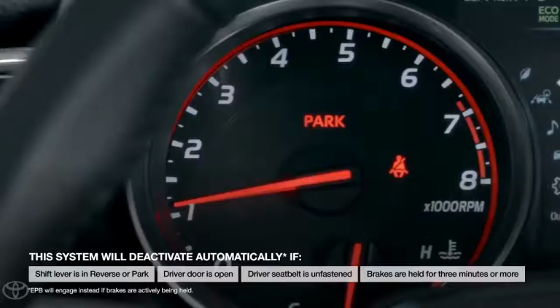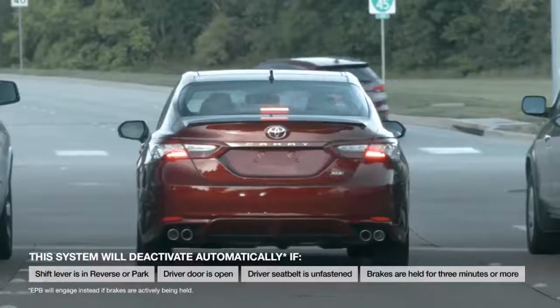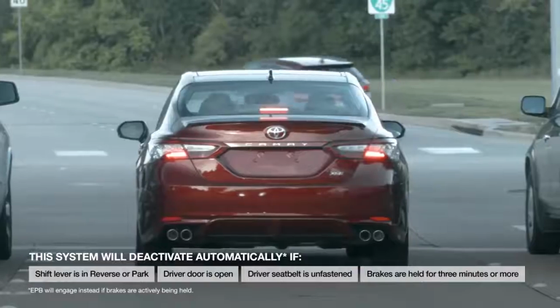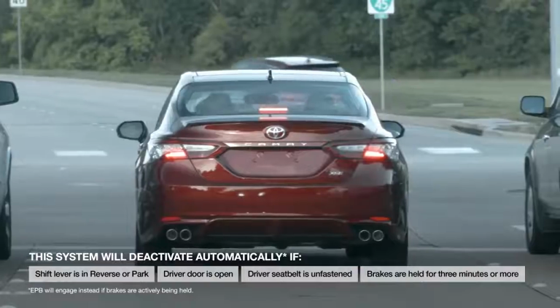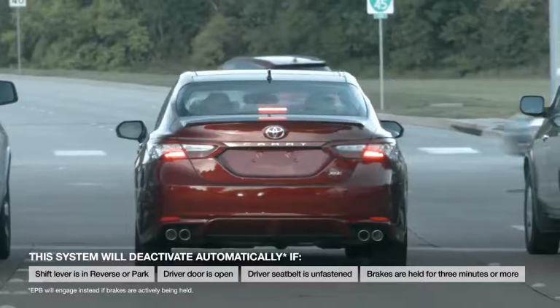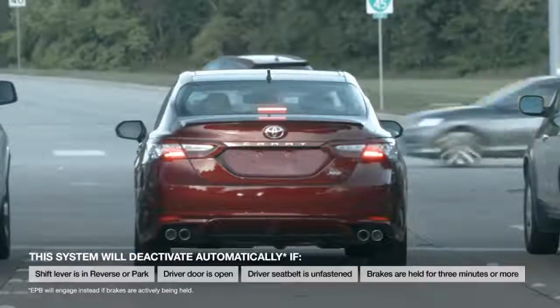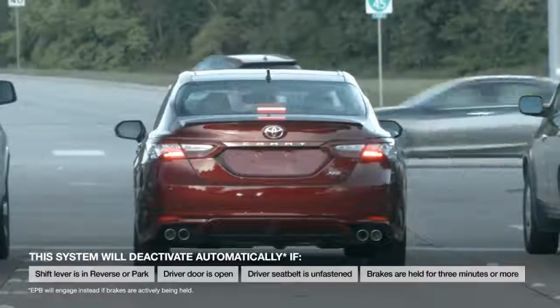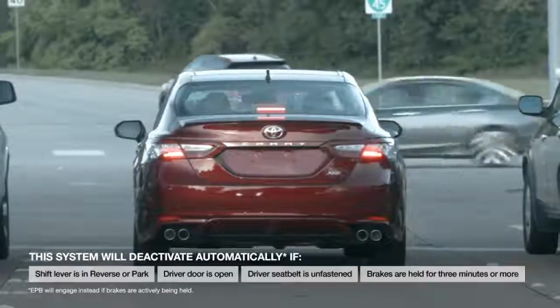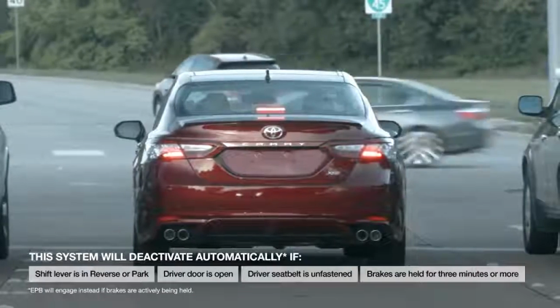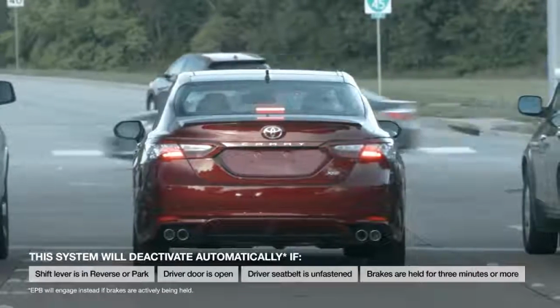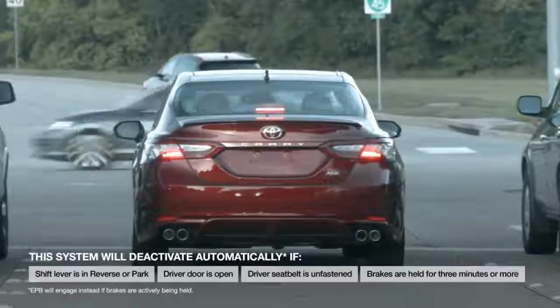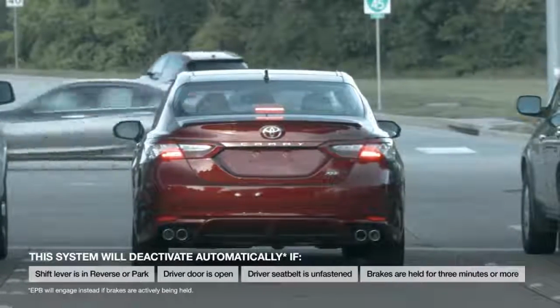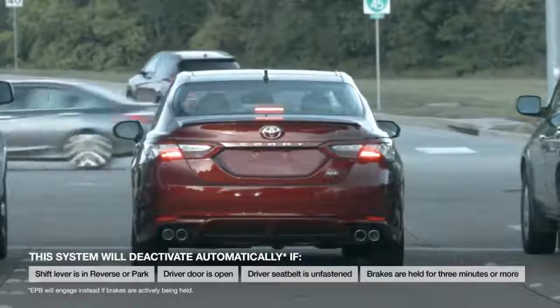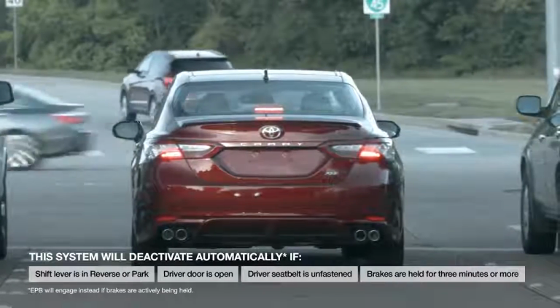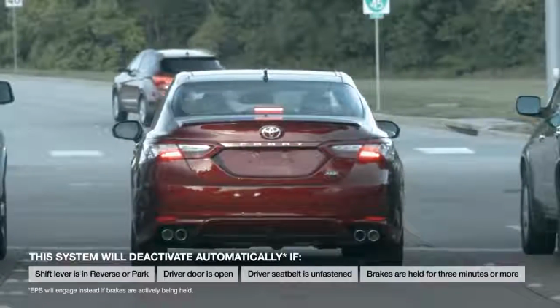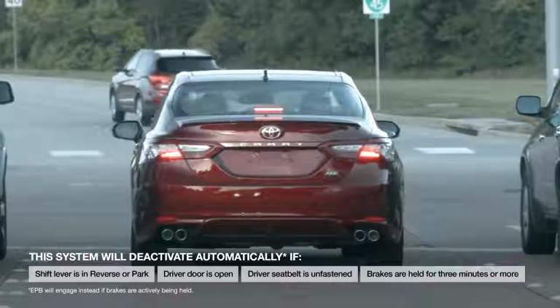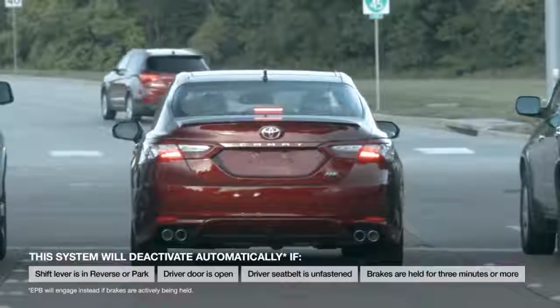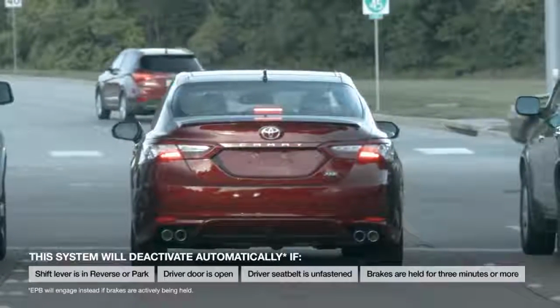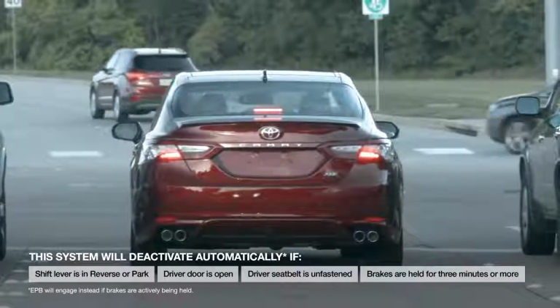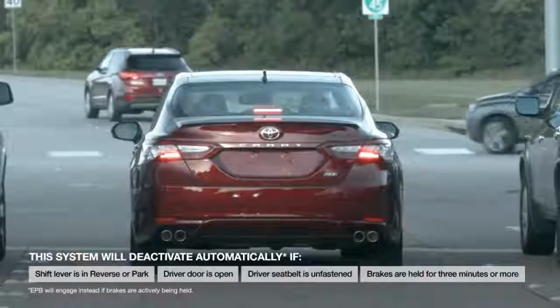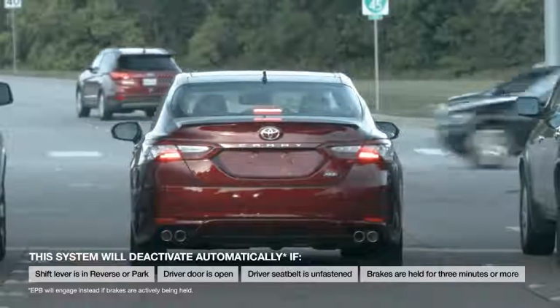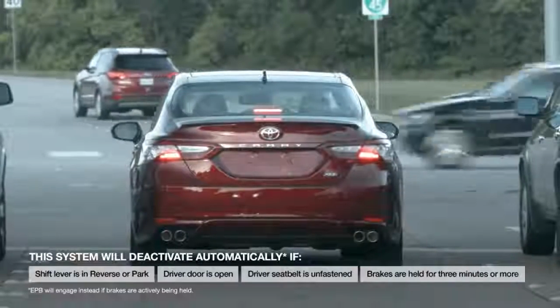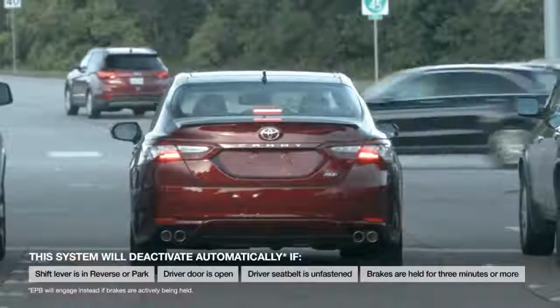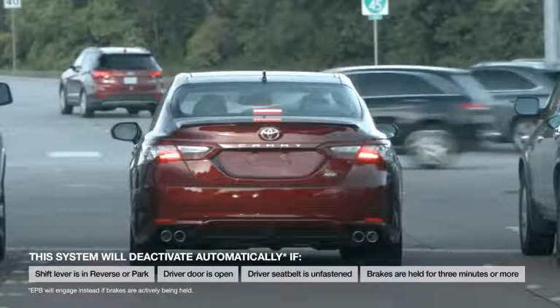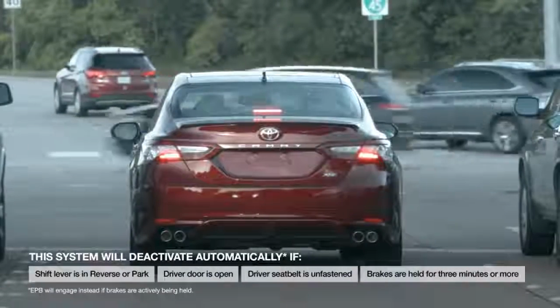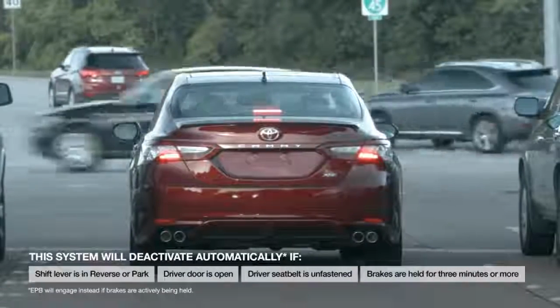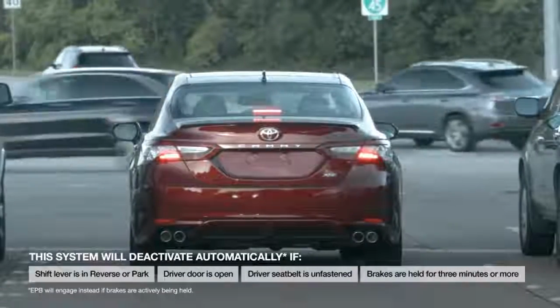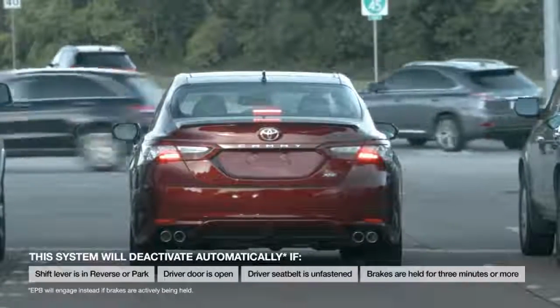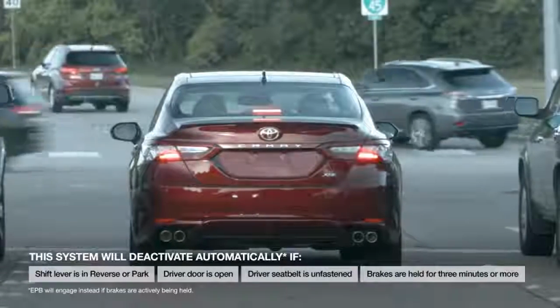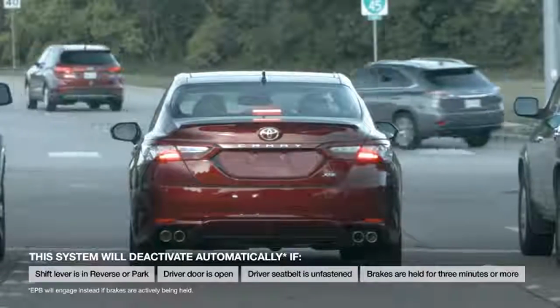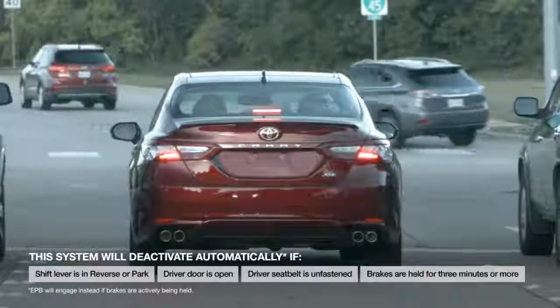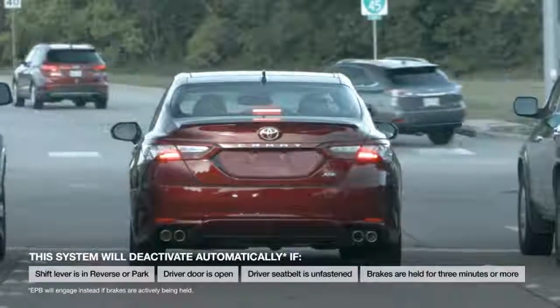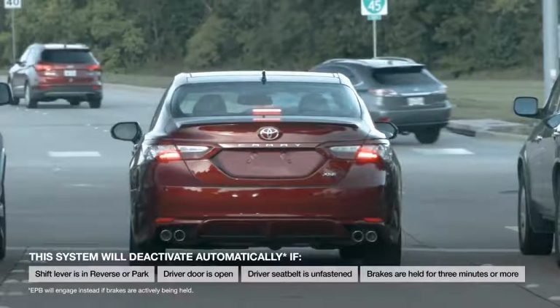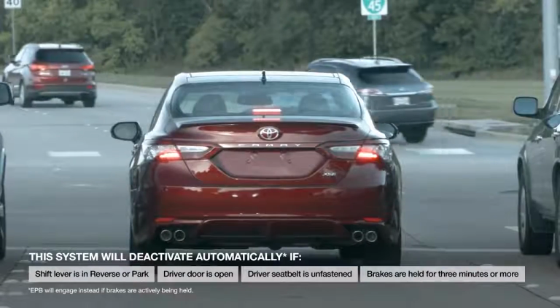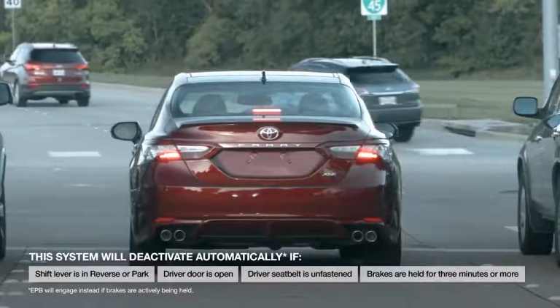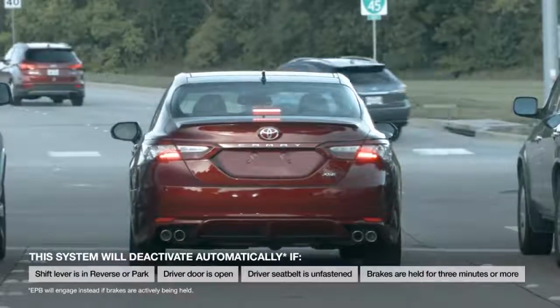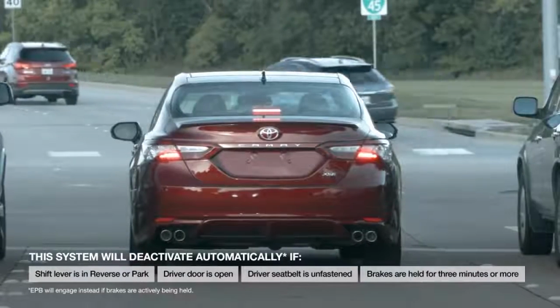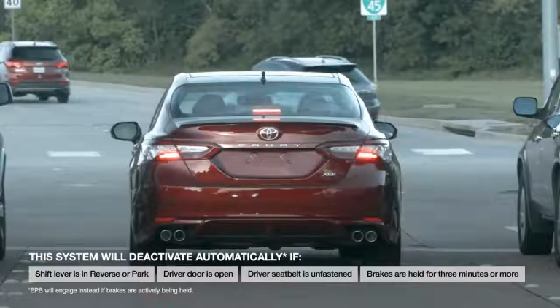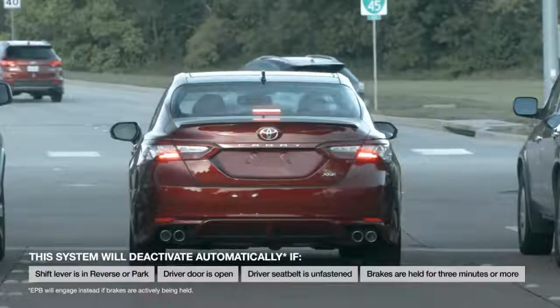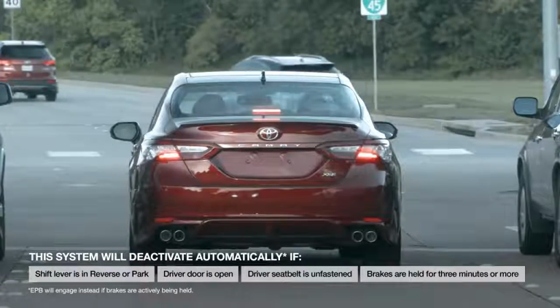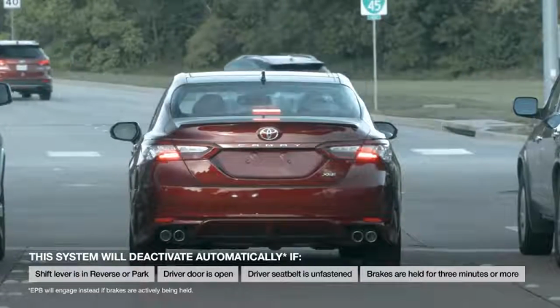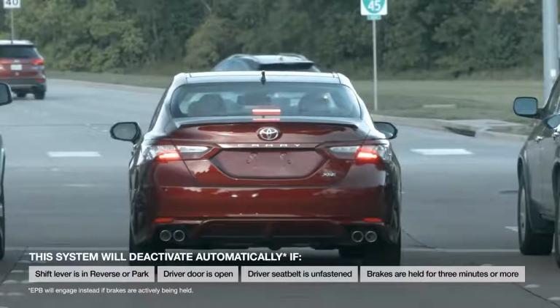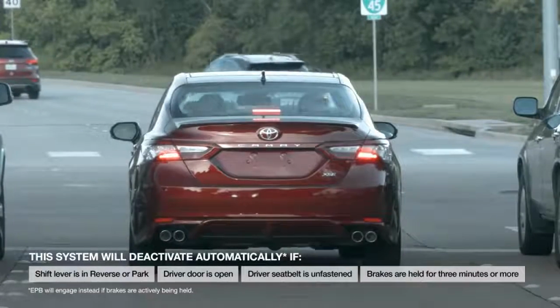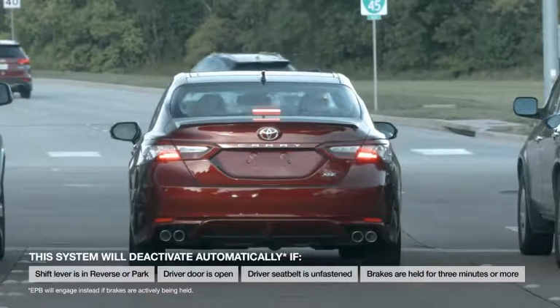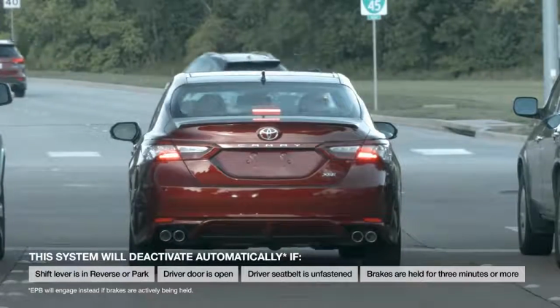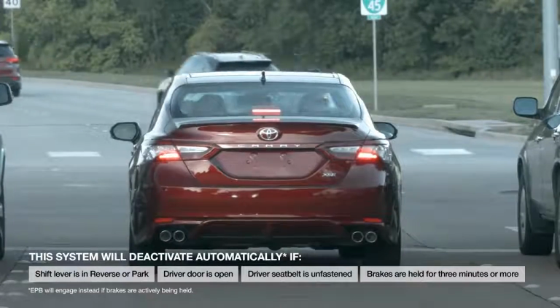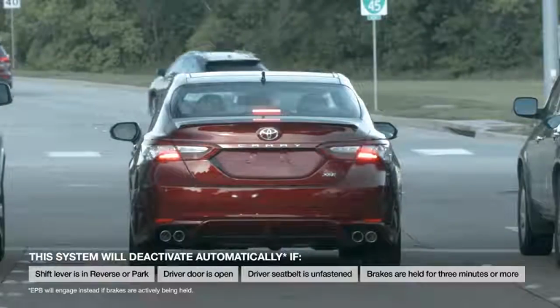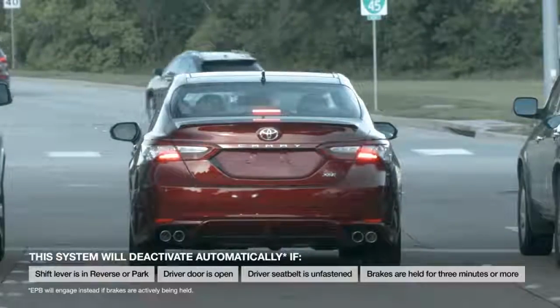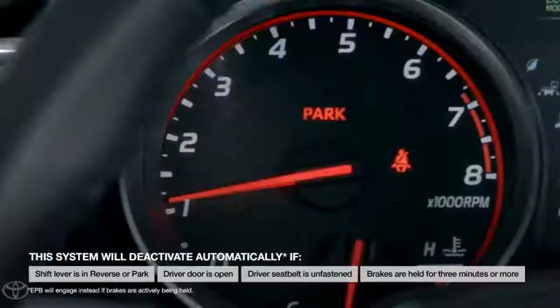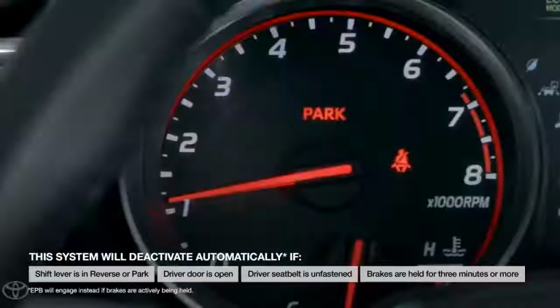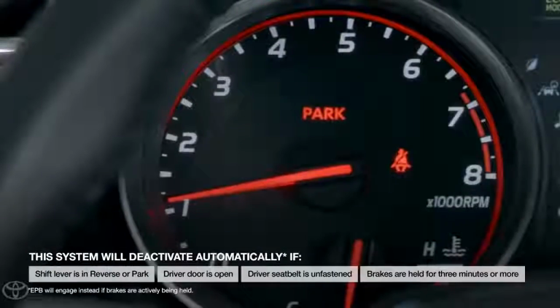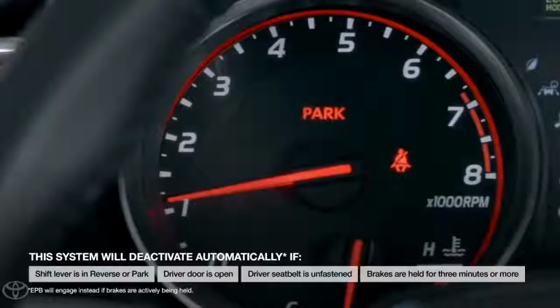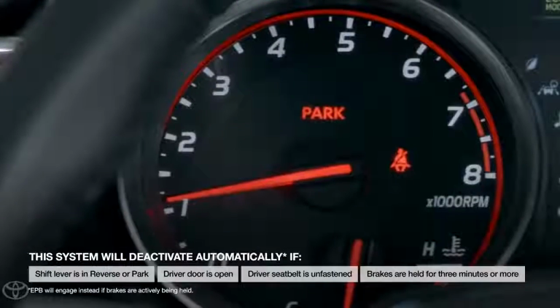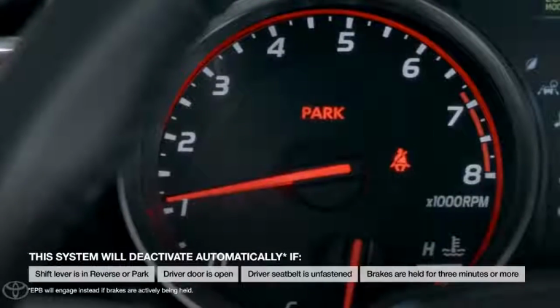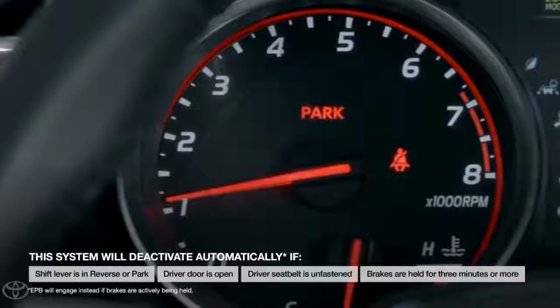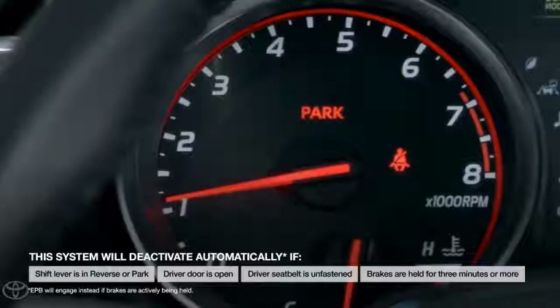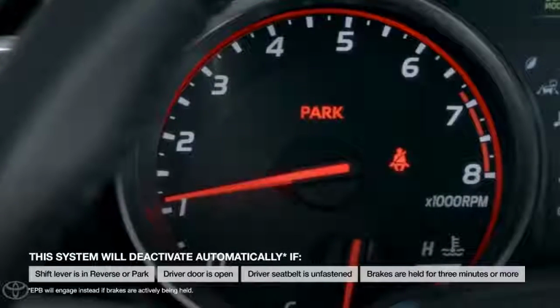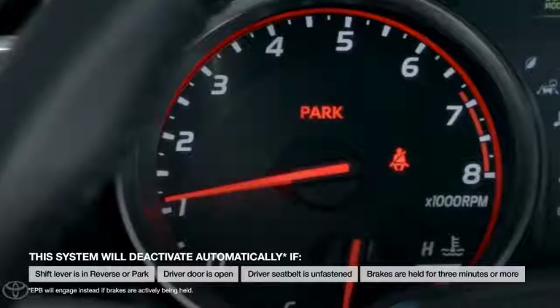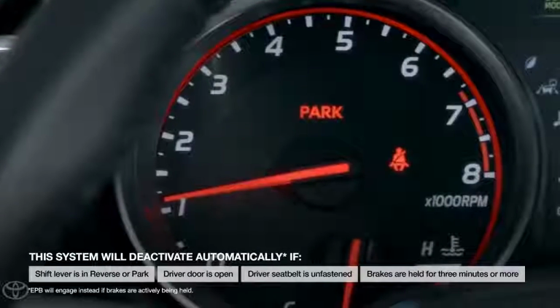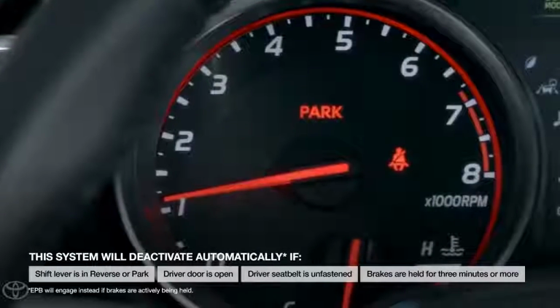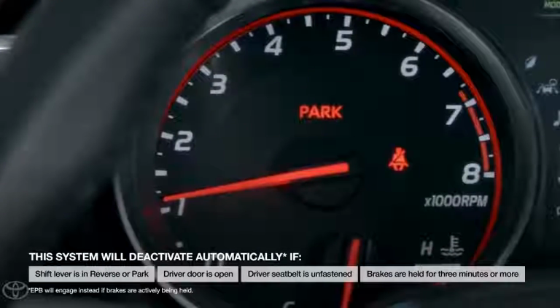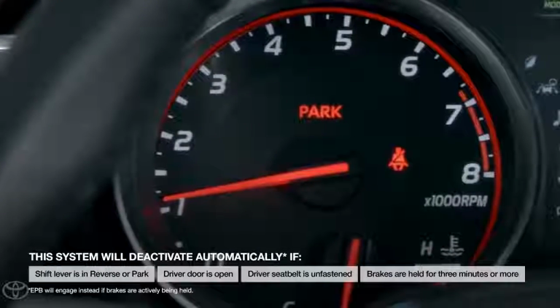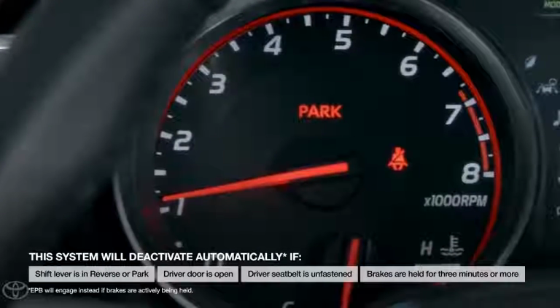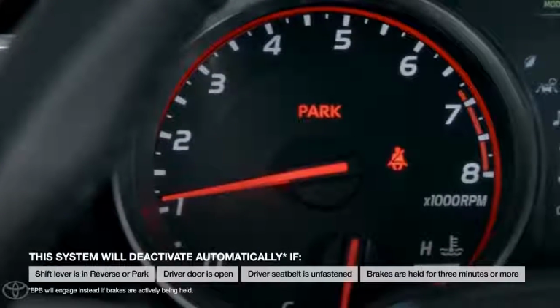Similarly, if the brakes are held for three minutes or more, the brake hold indicator will go off and the electronic parking brake system will engage.